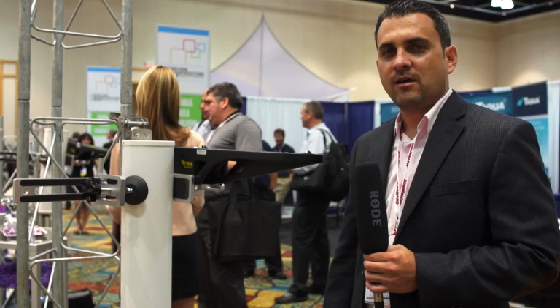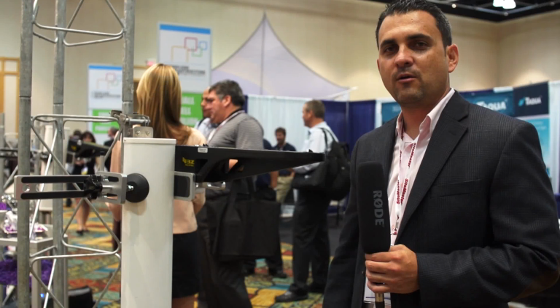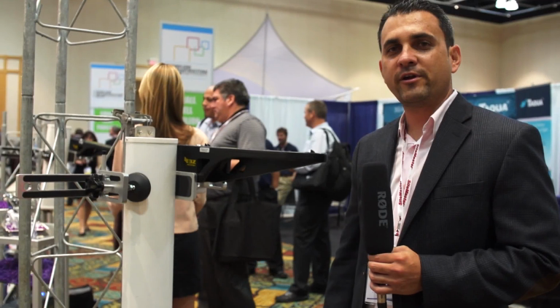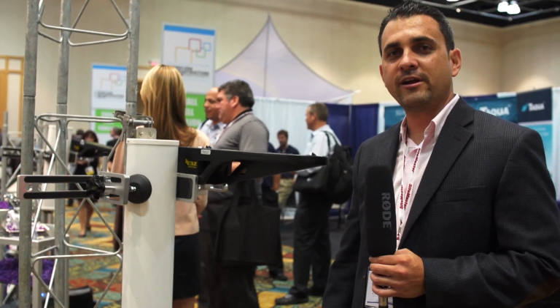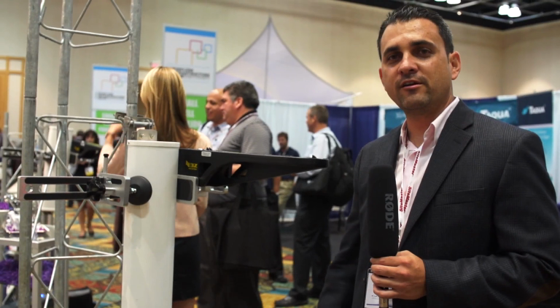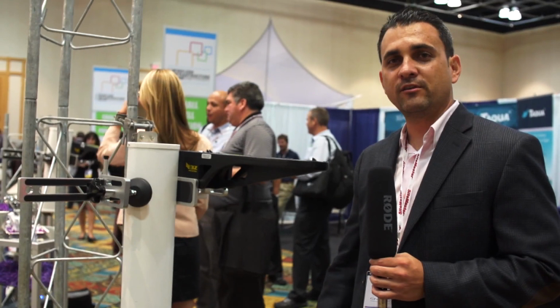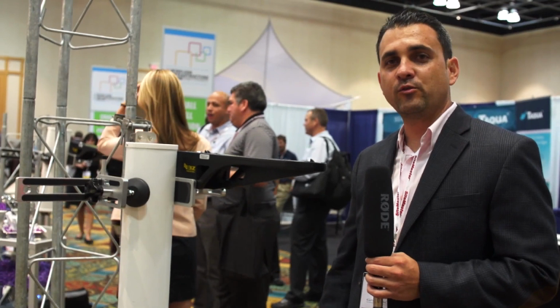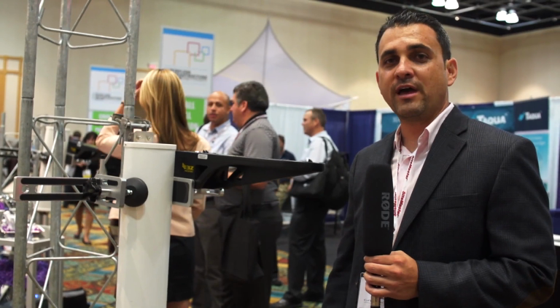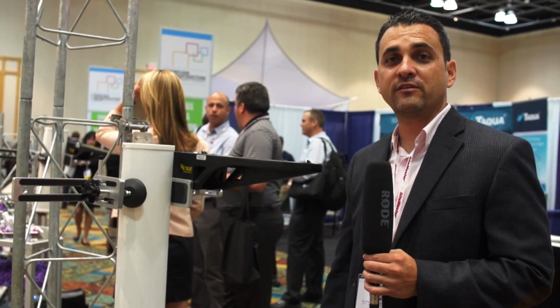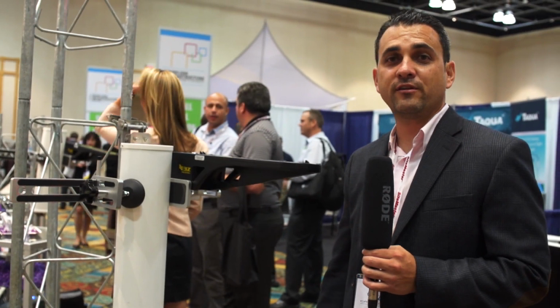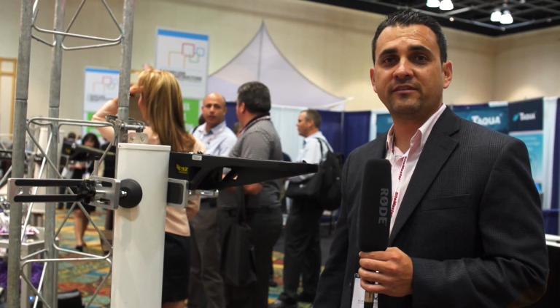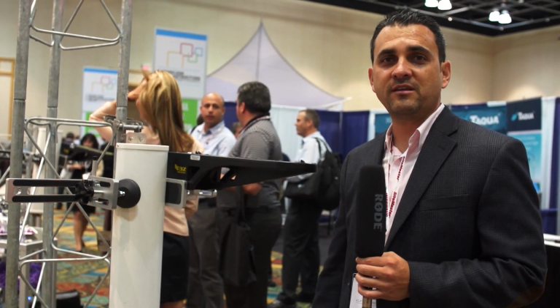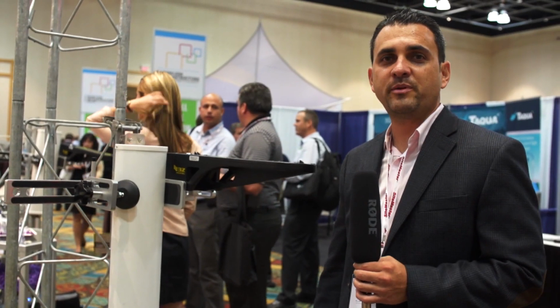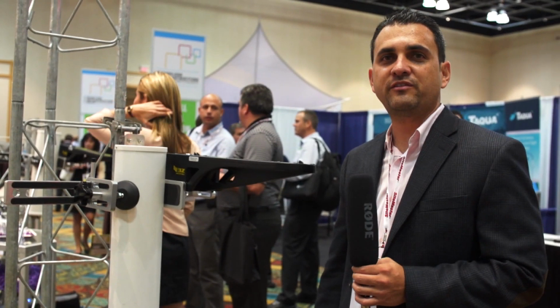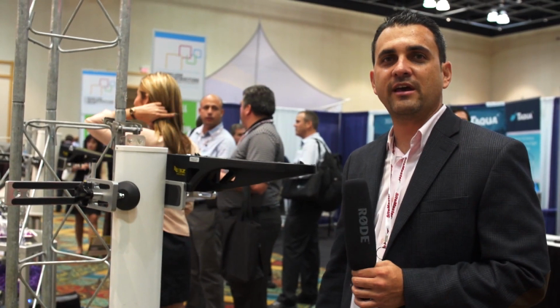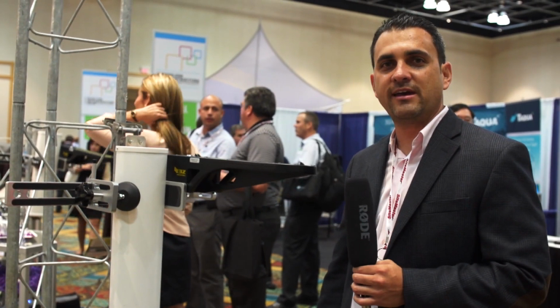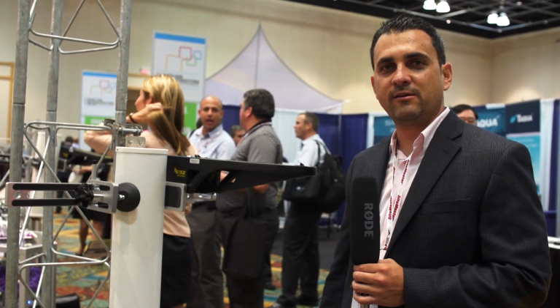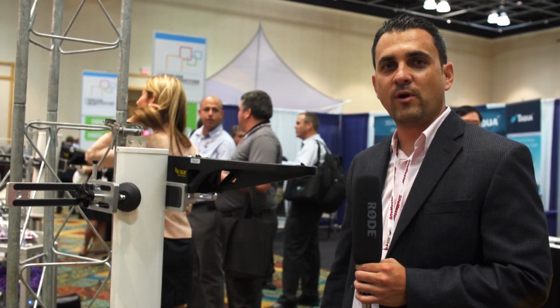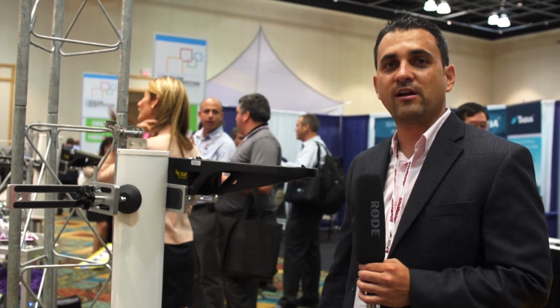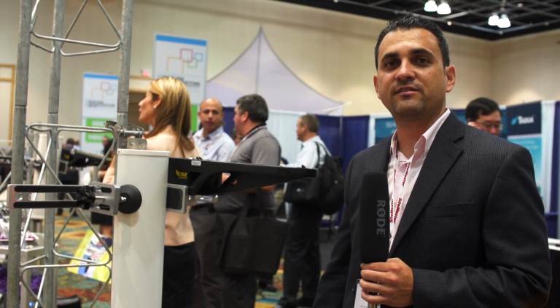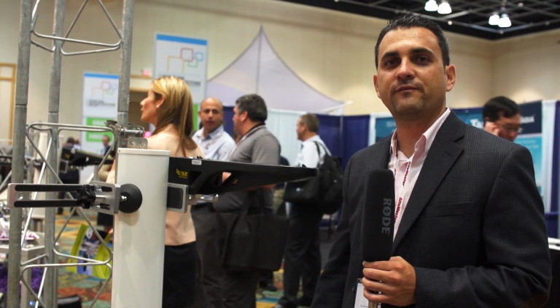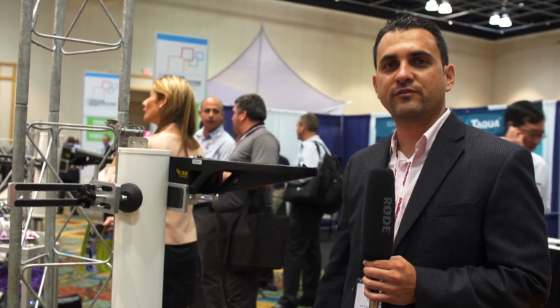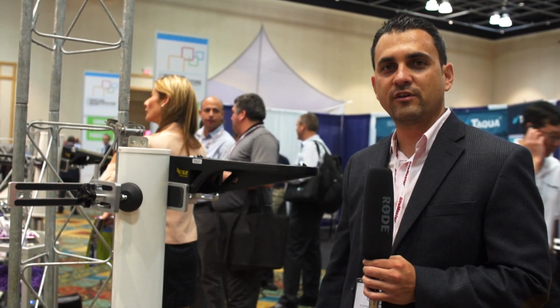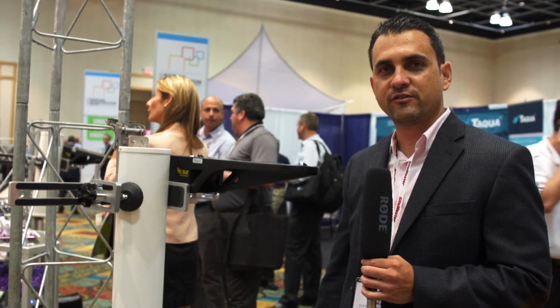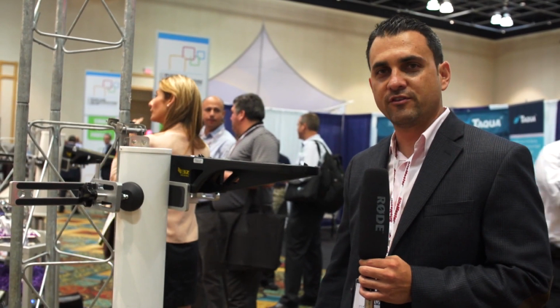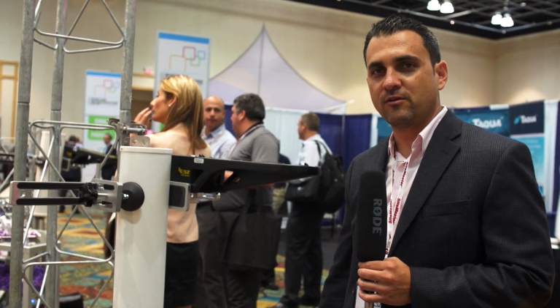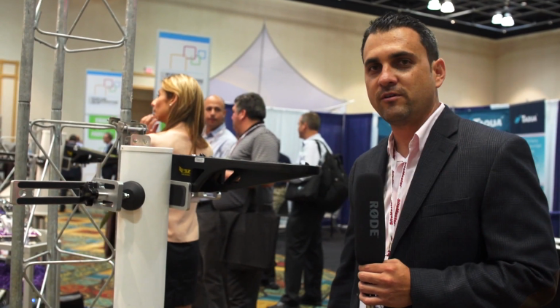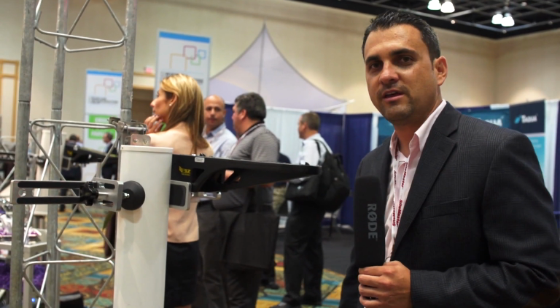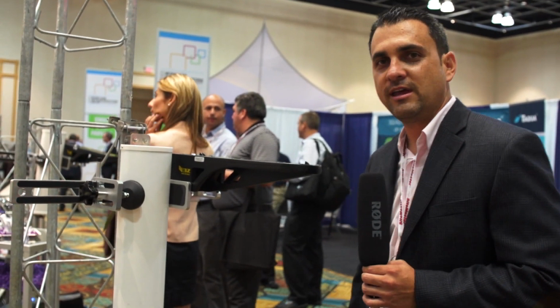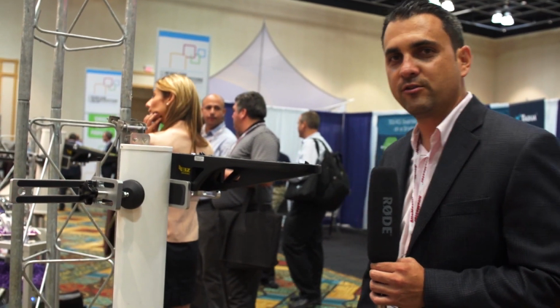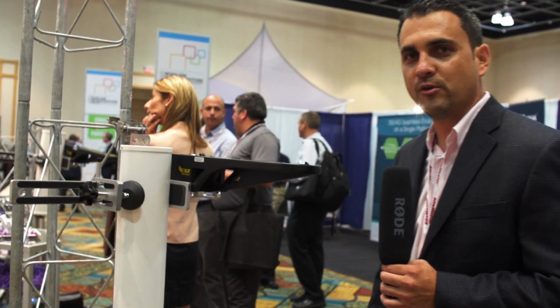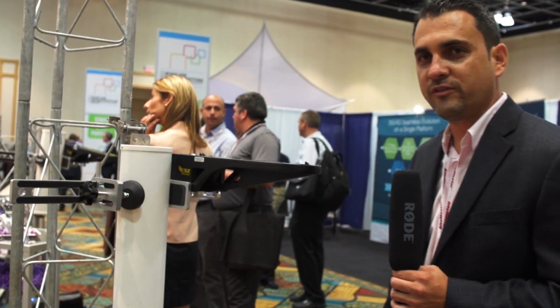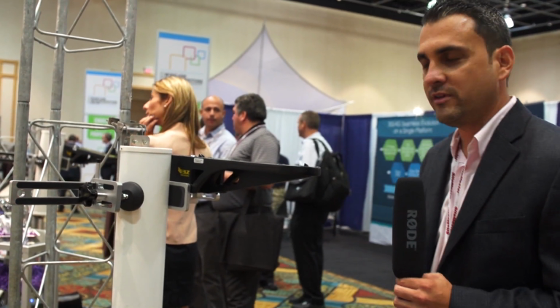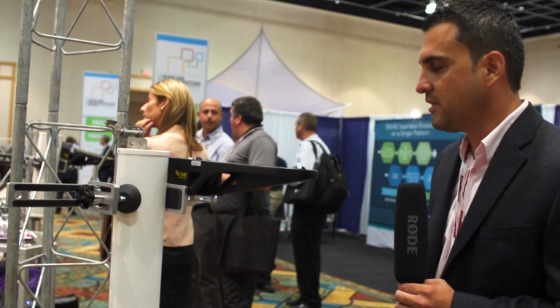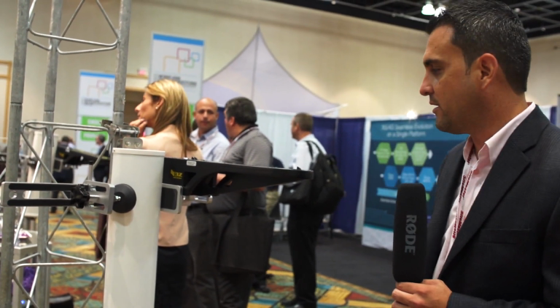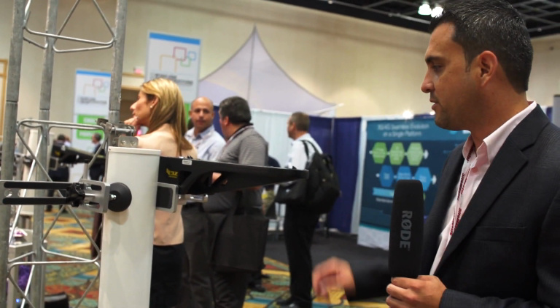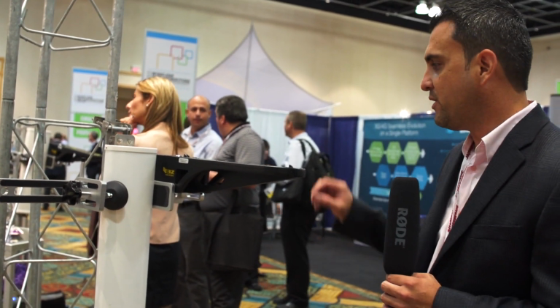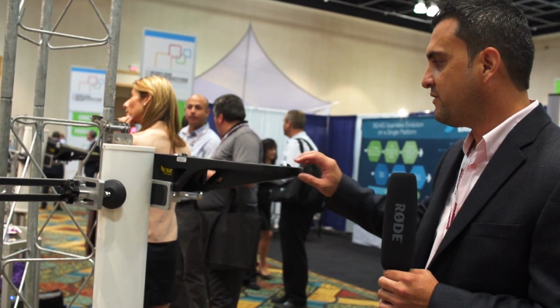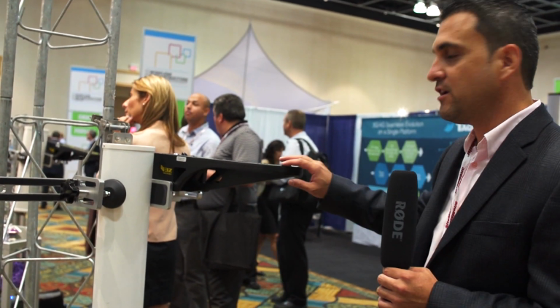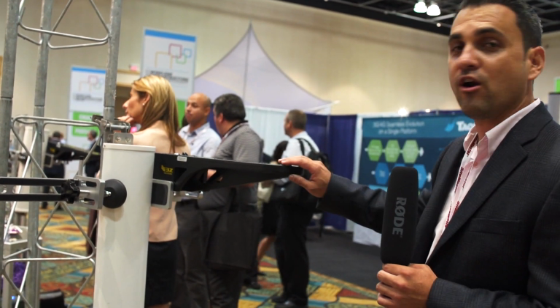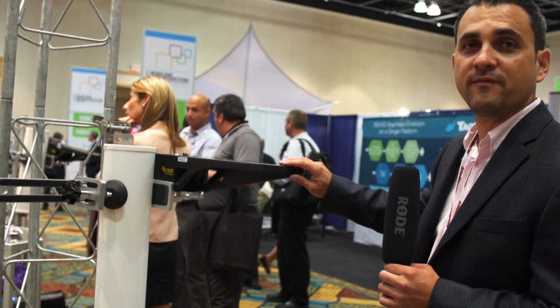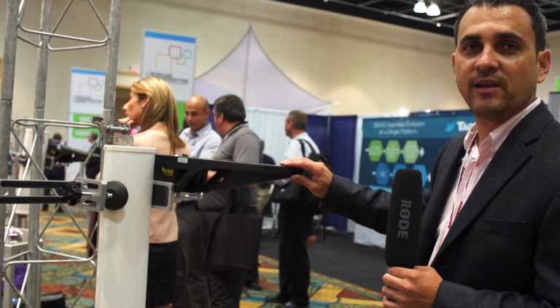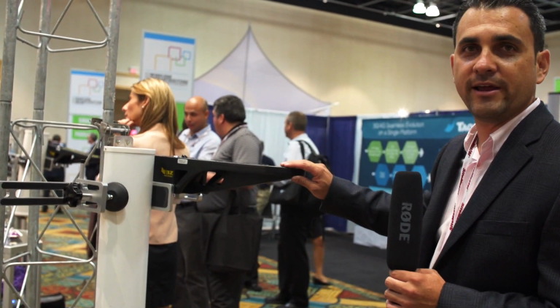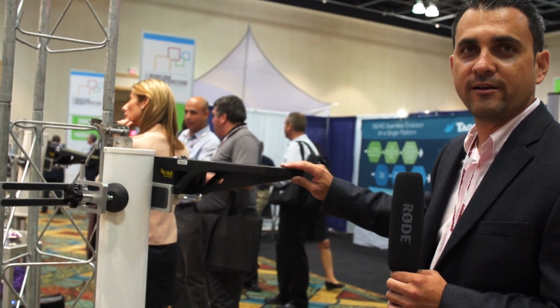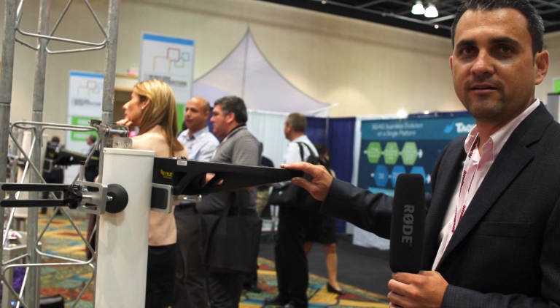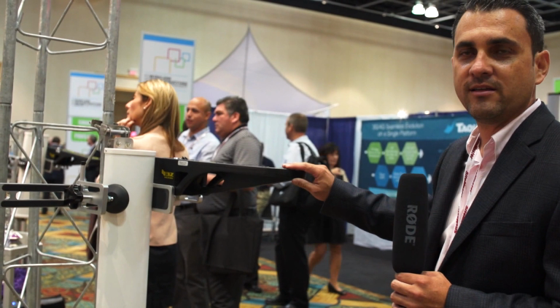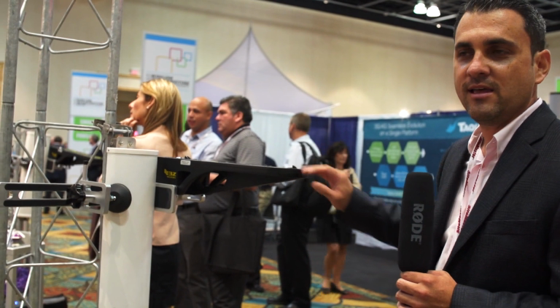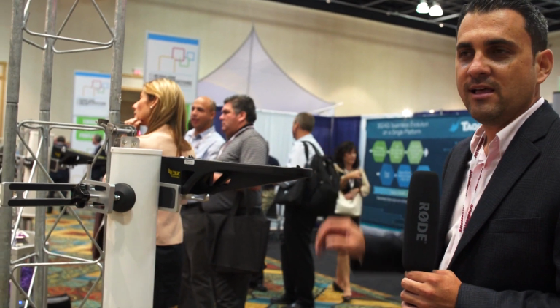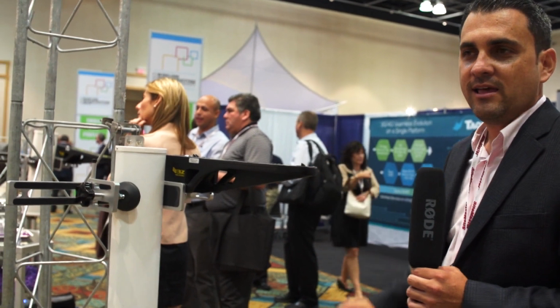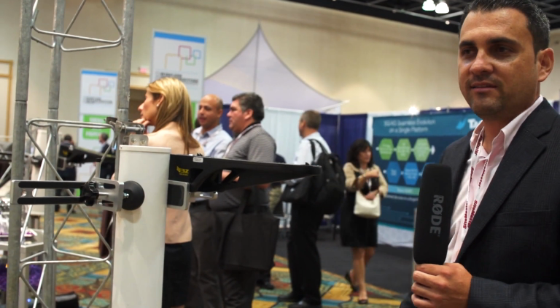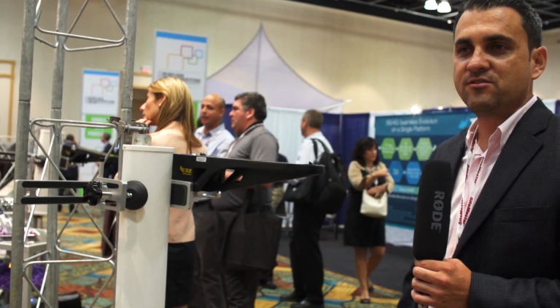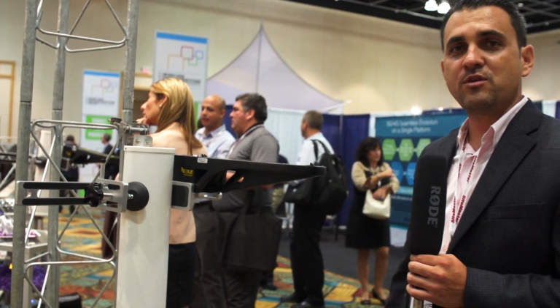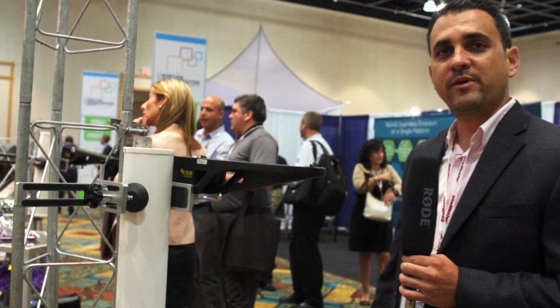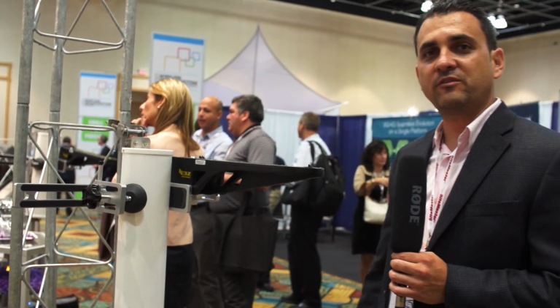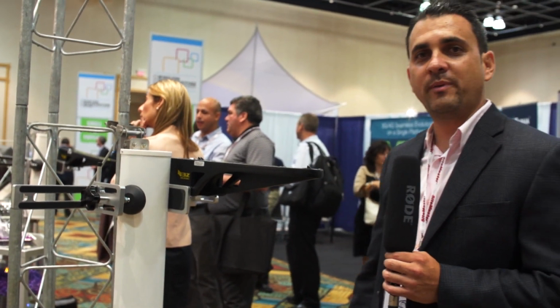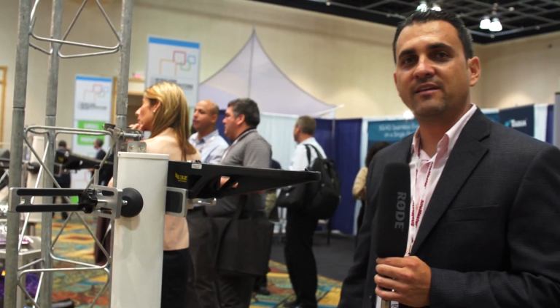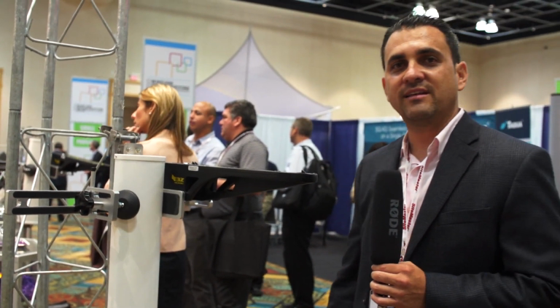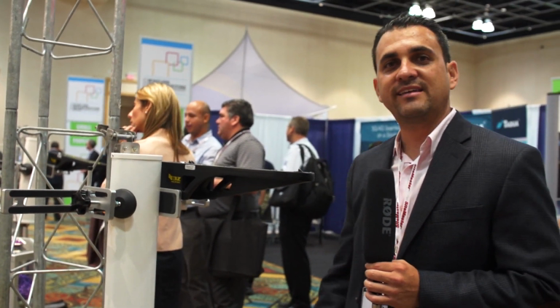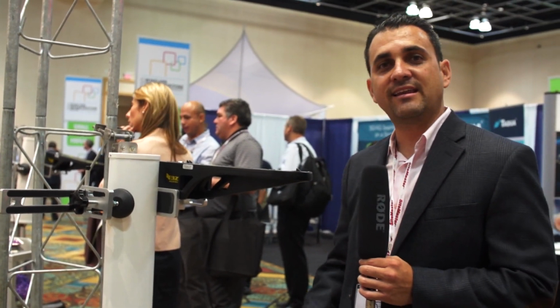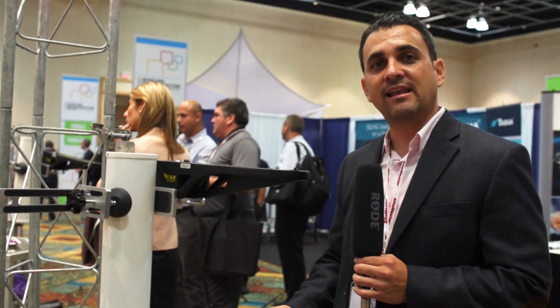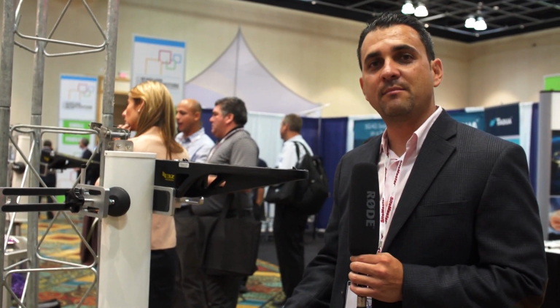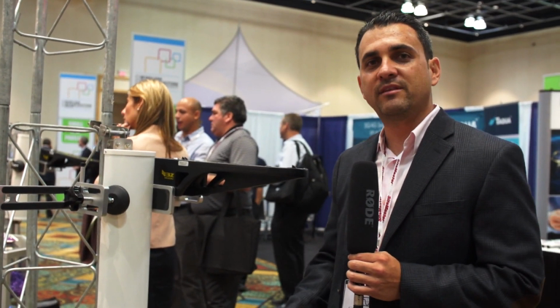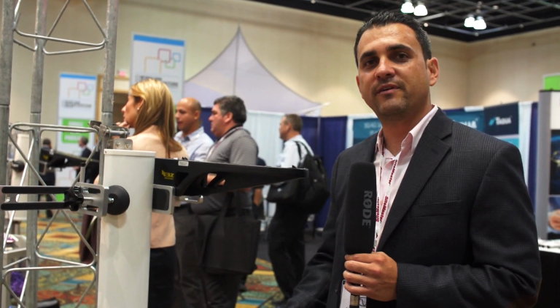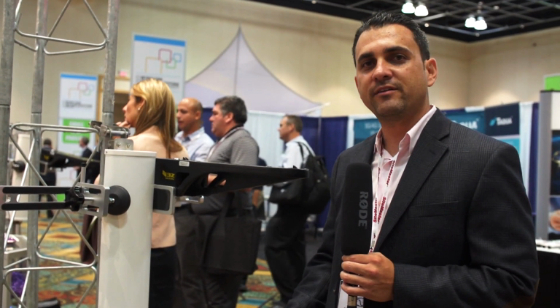We're here at the 2013 PCIA Wireless Infrastructure Show introducing the 3Z RF Aligner. It's a GPS-based antenna alignment device.